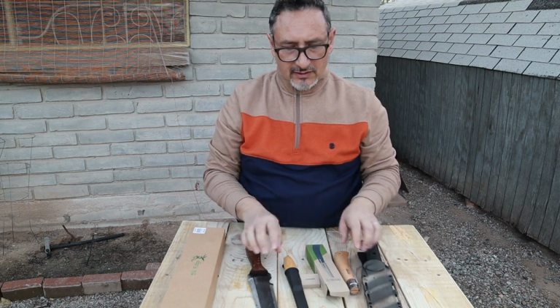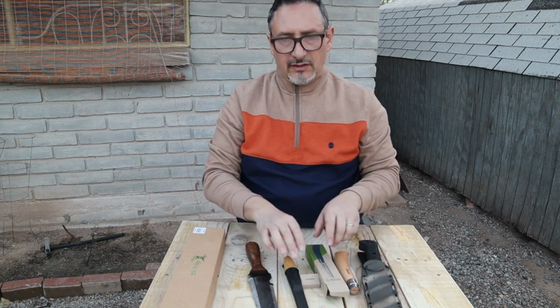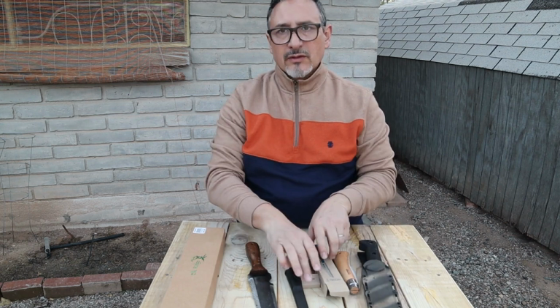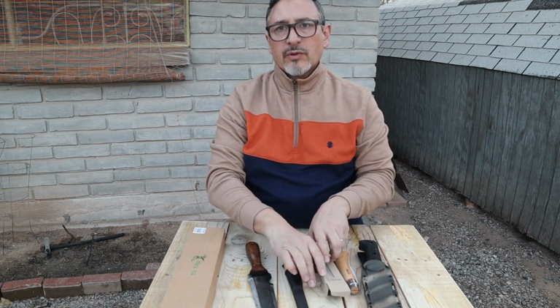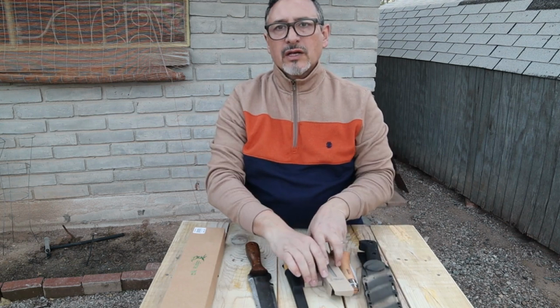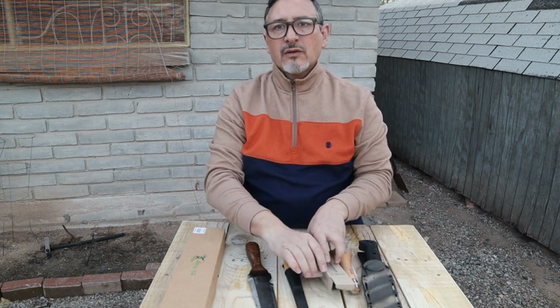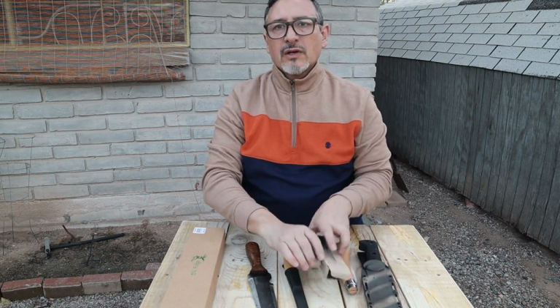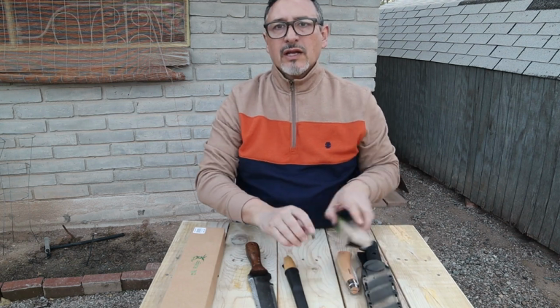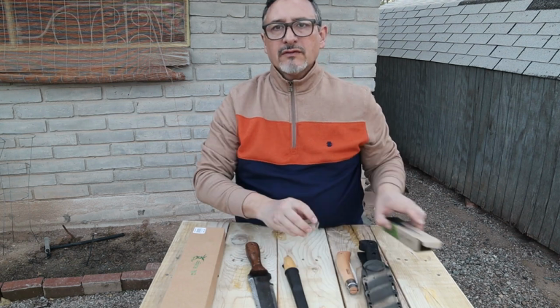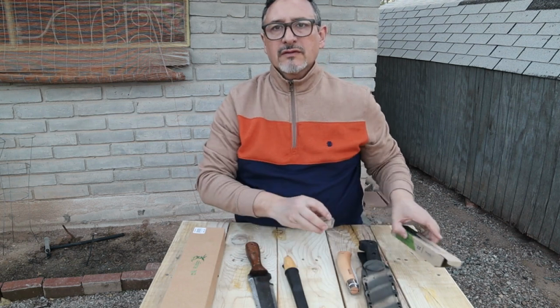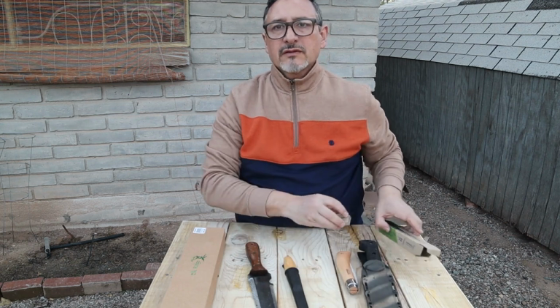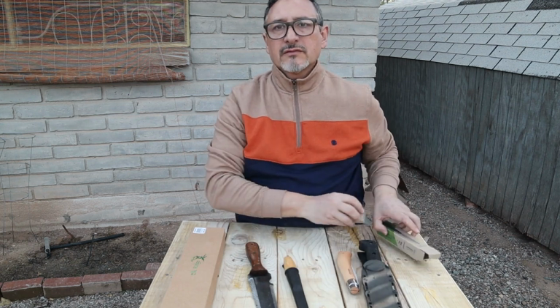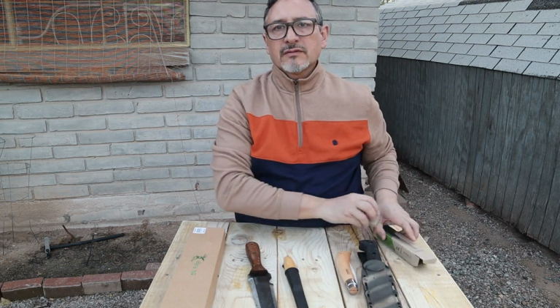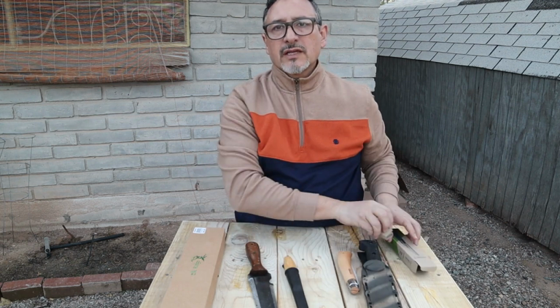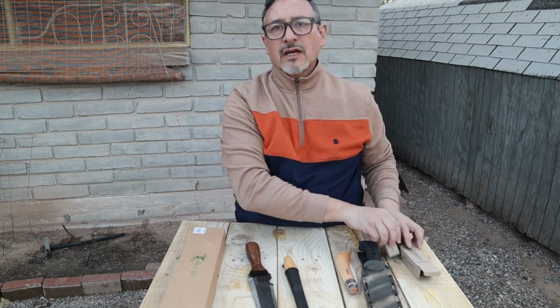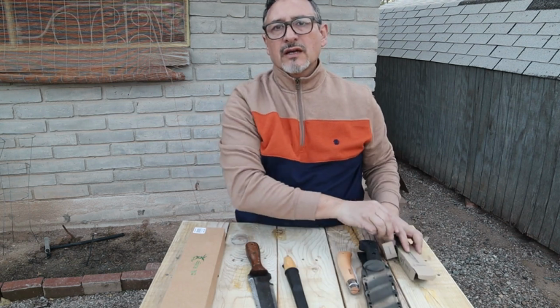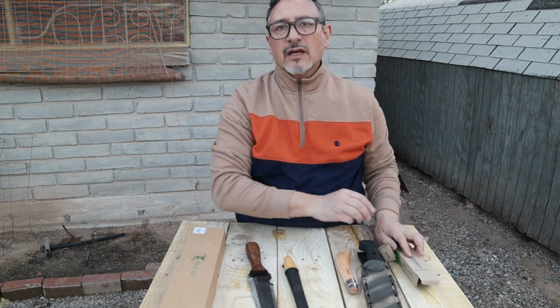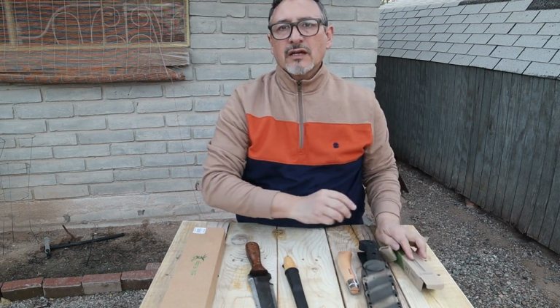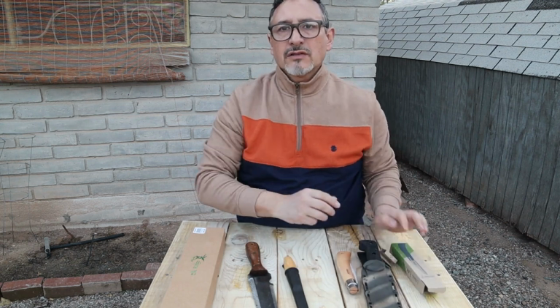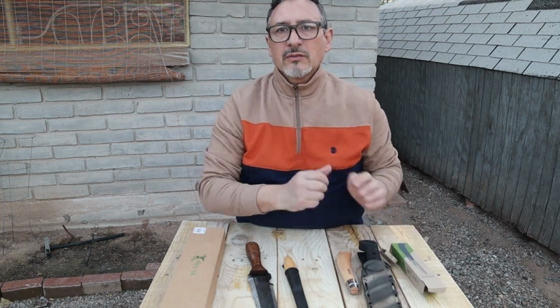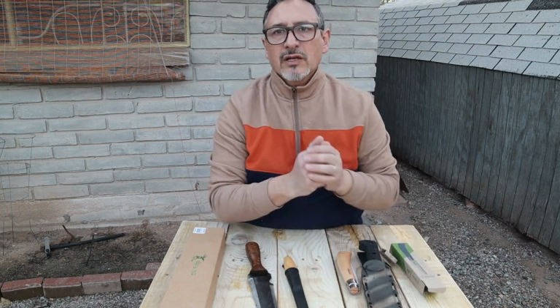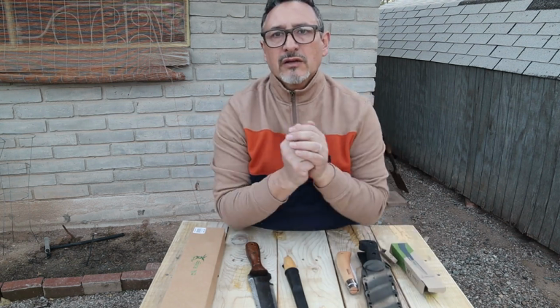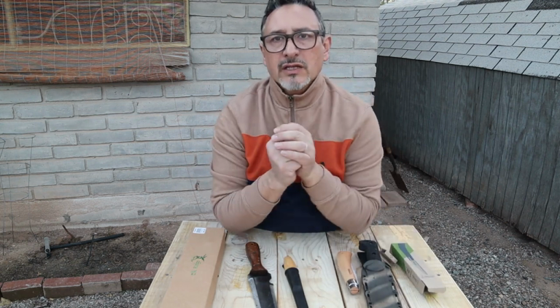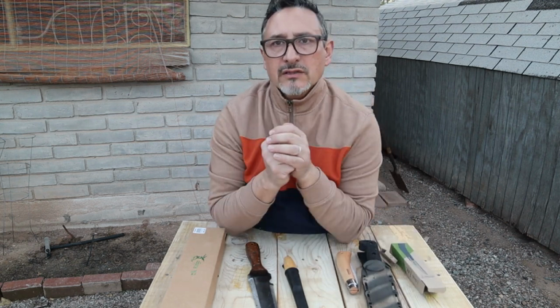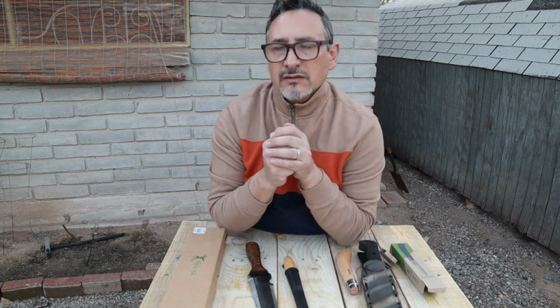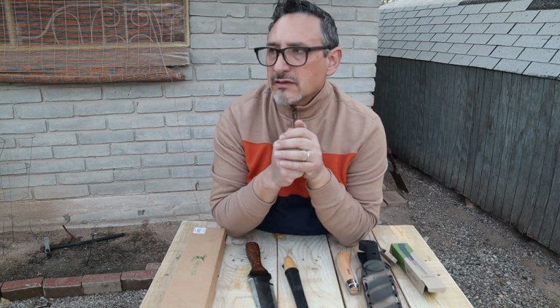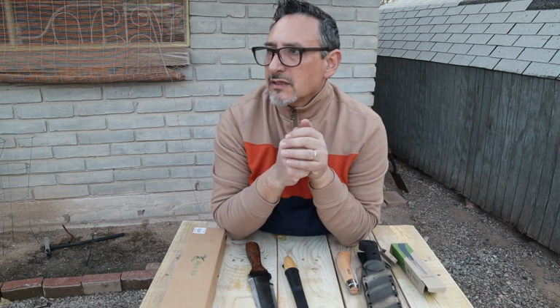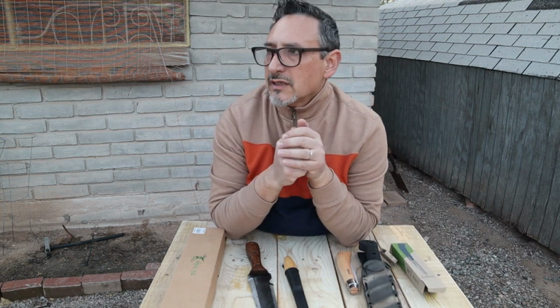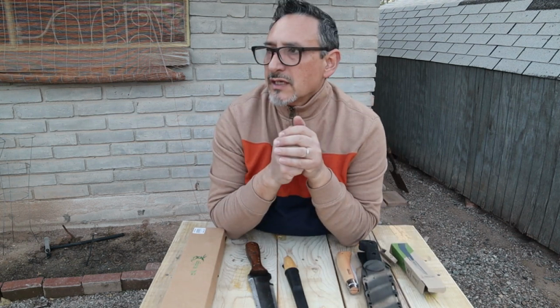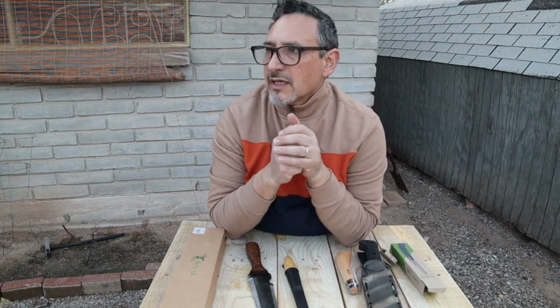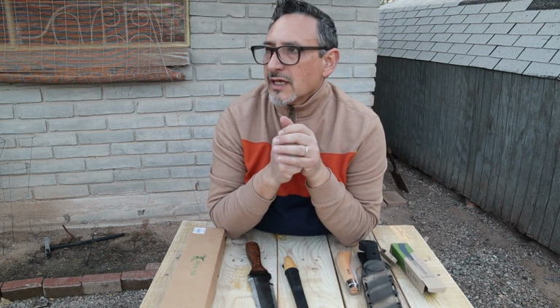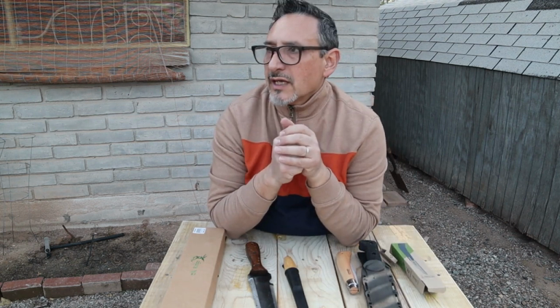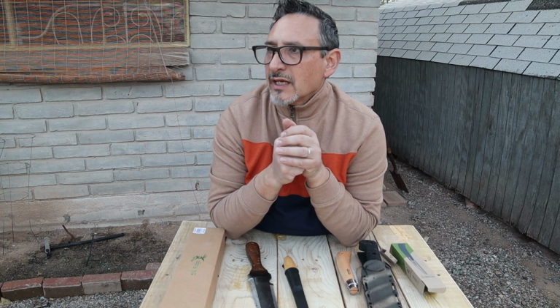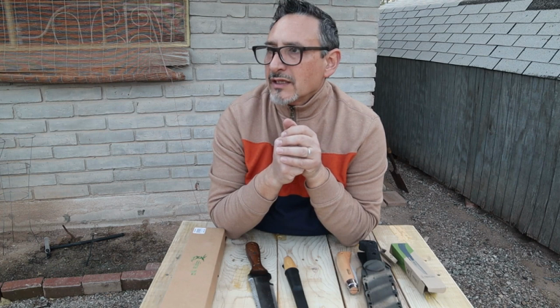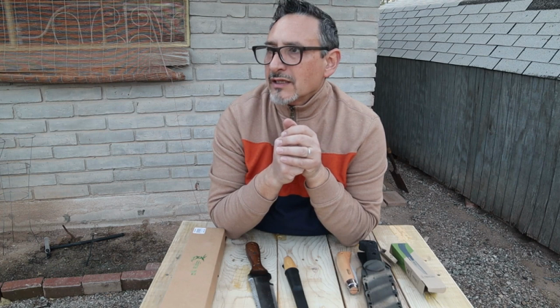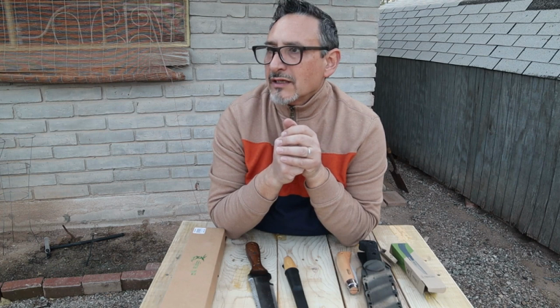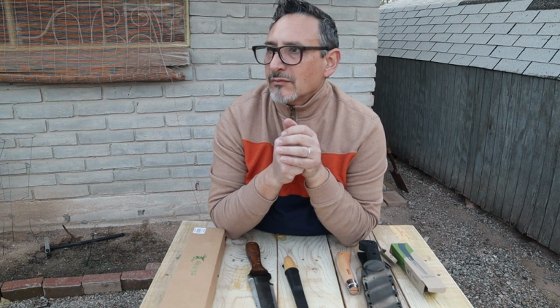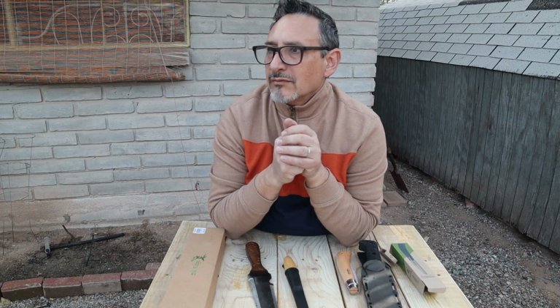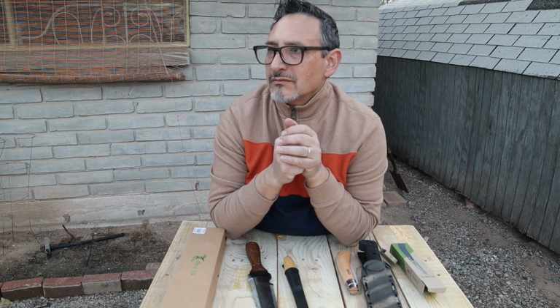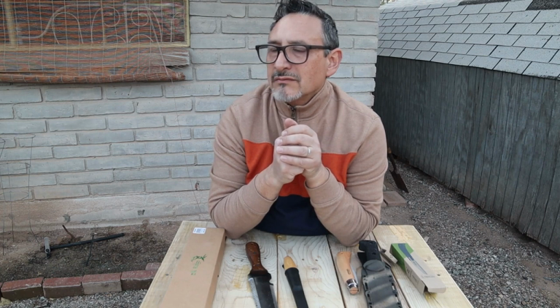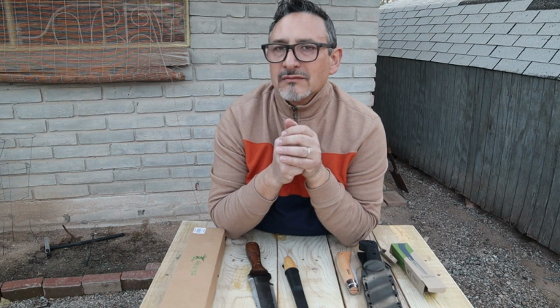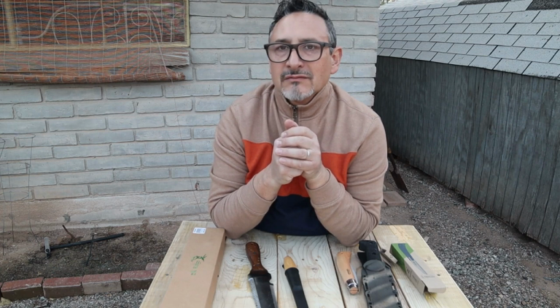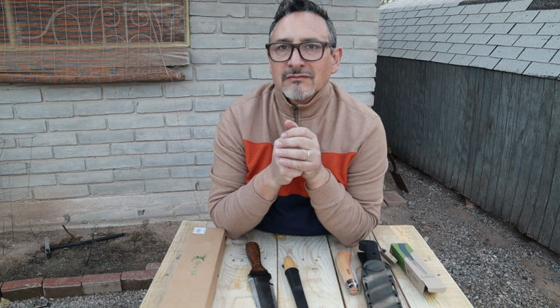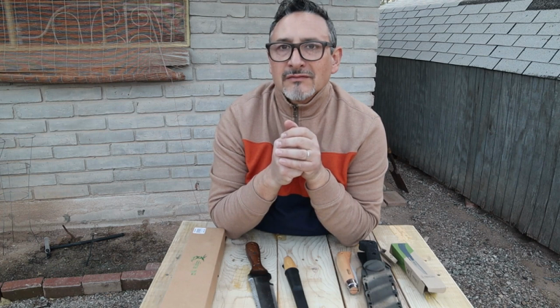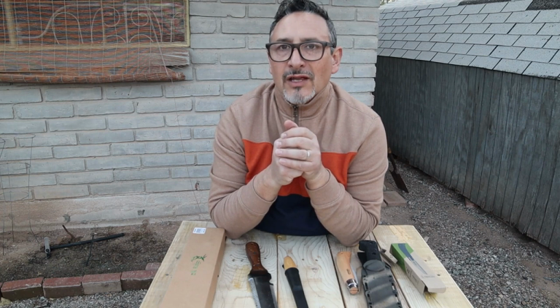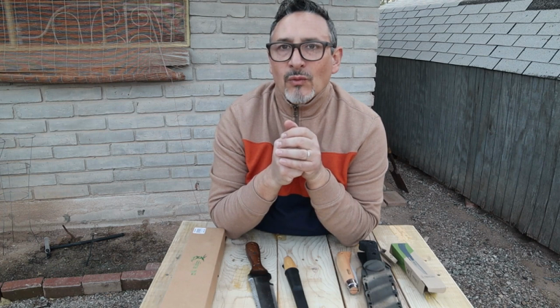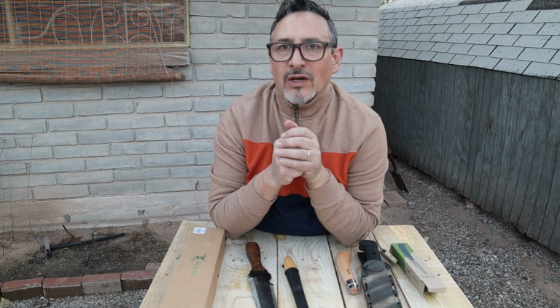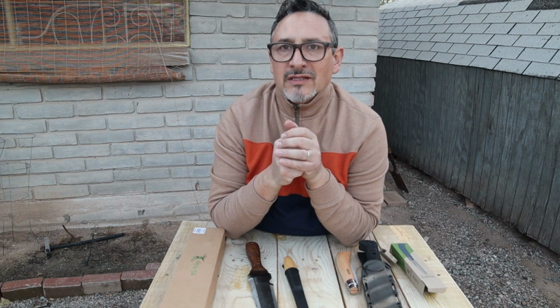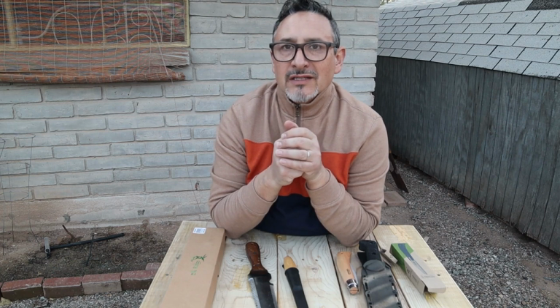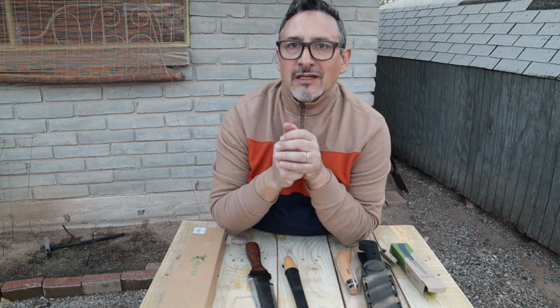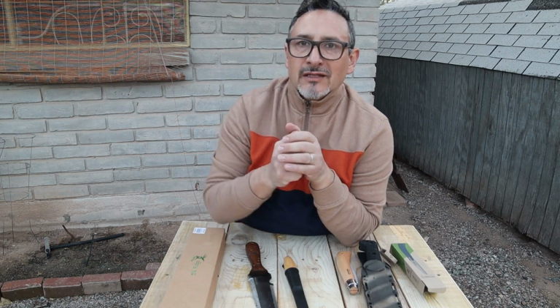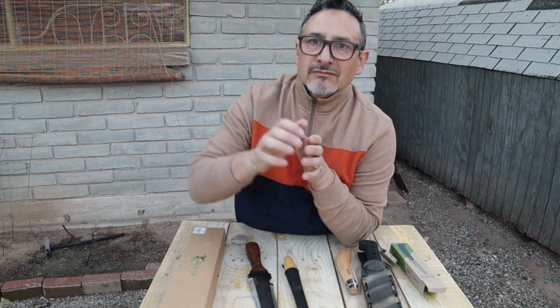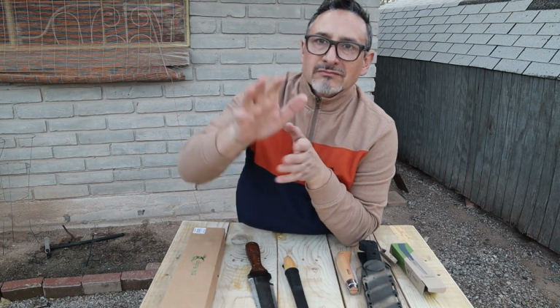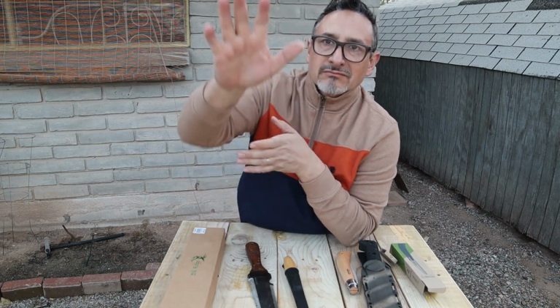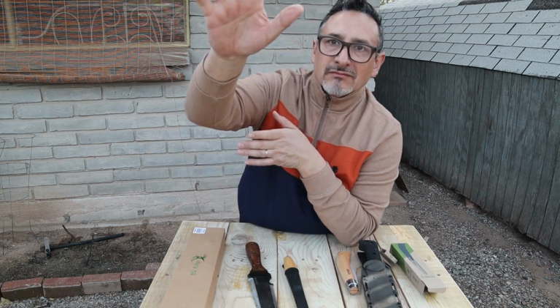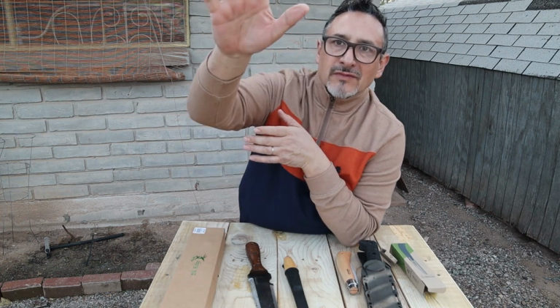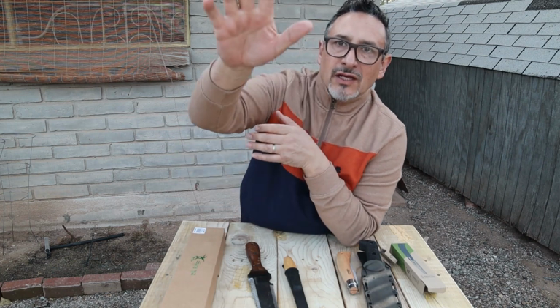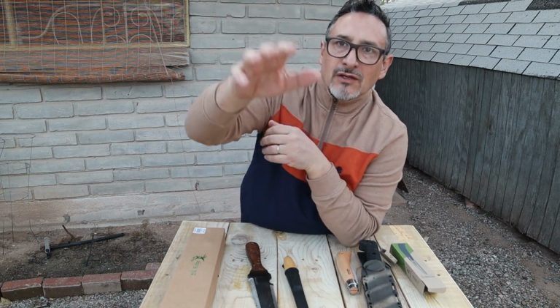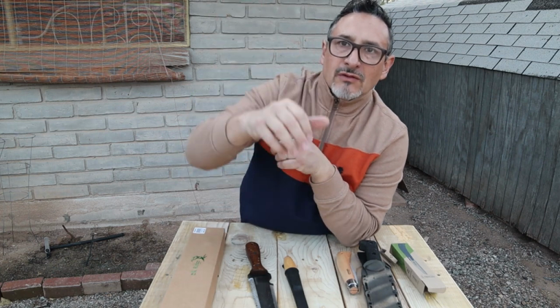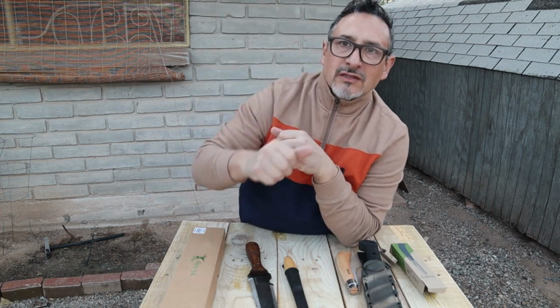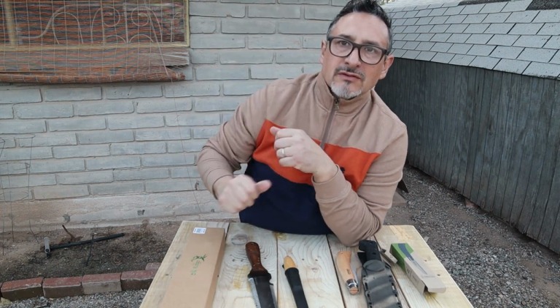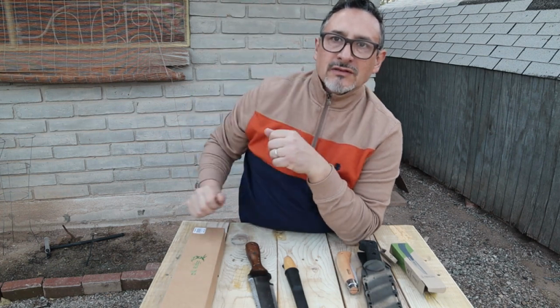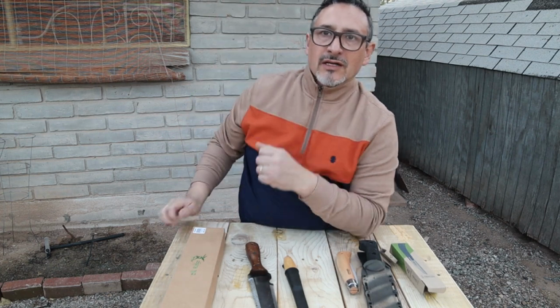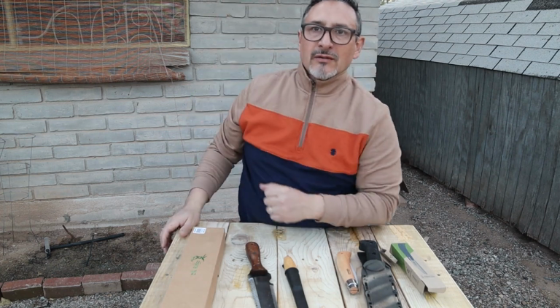And that's all for this year — these are the brand new knives that got into my collection. Thank you, and please subscribe!